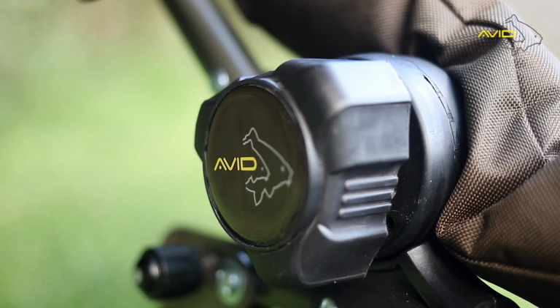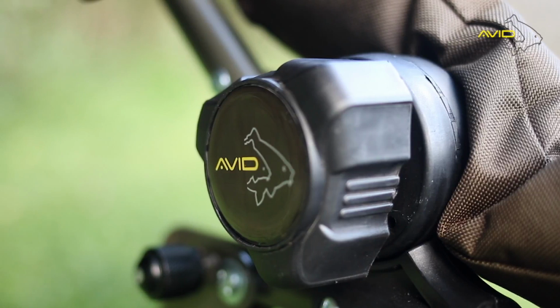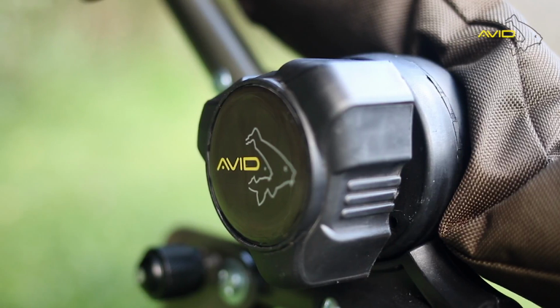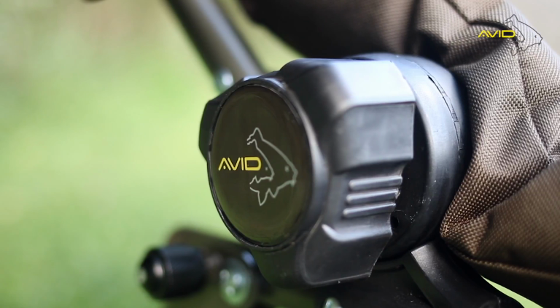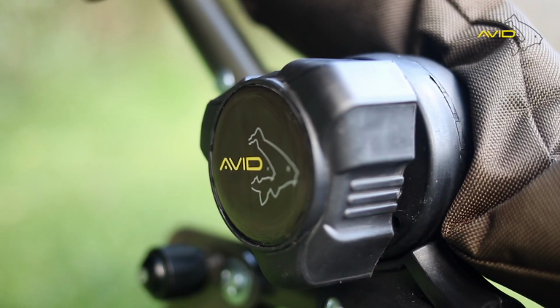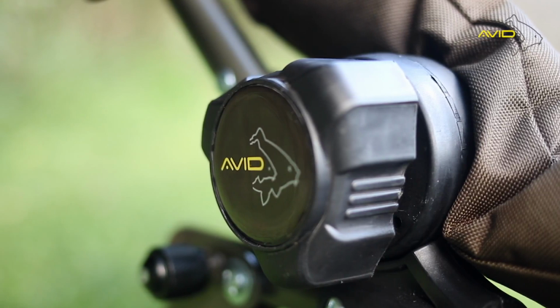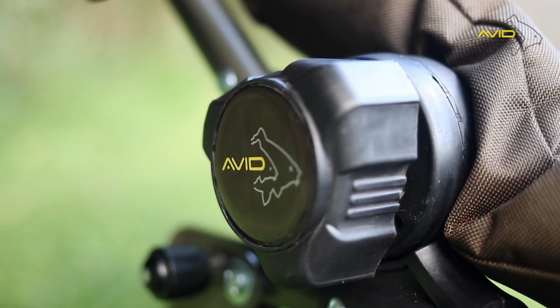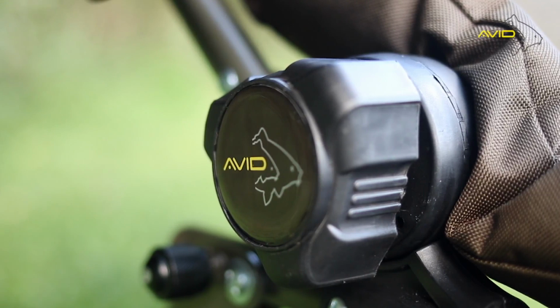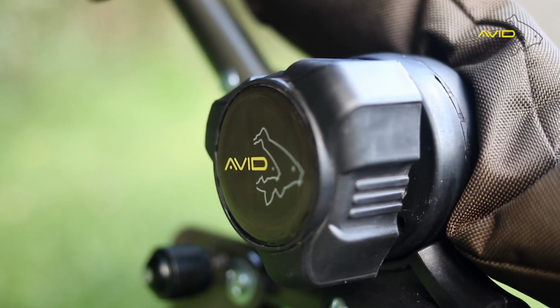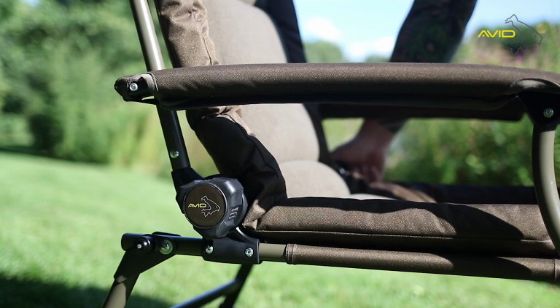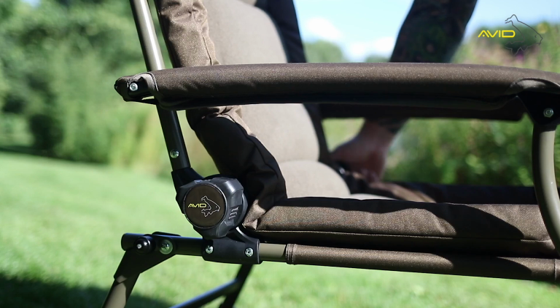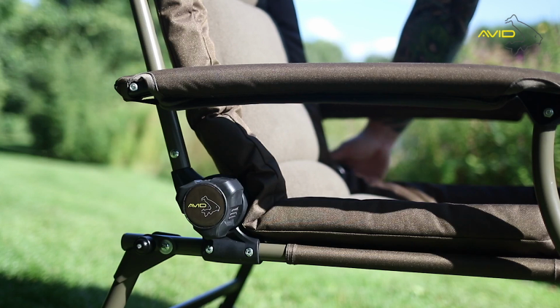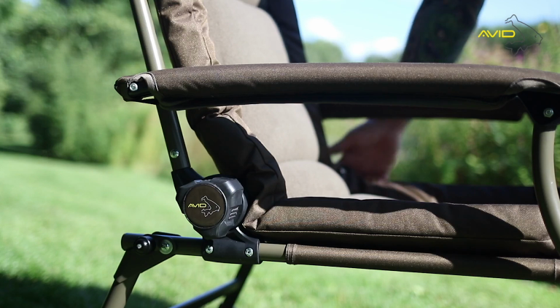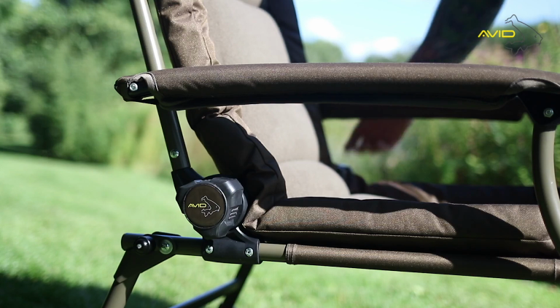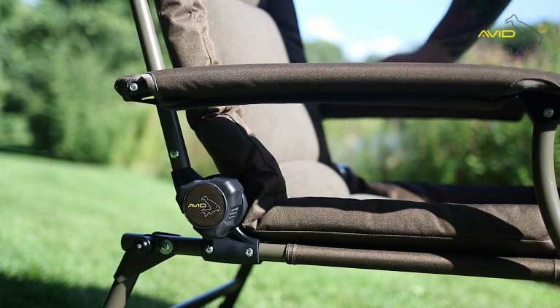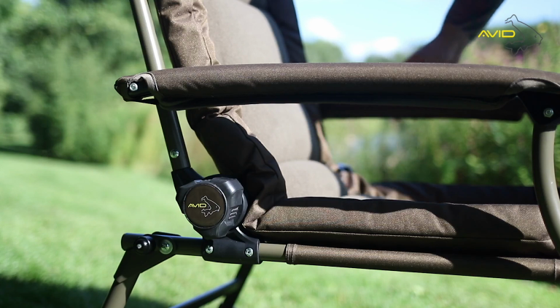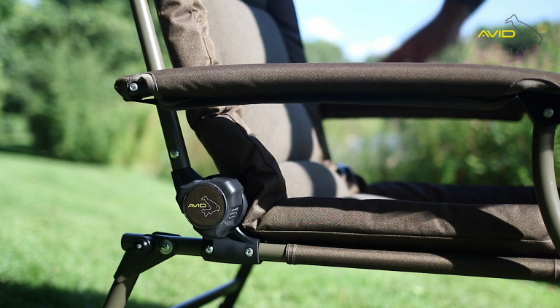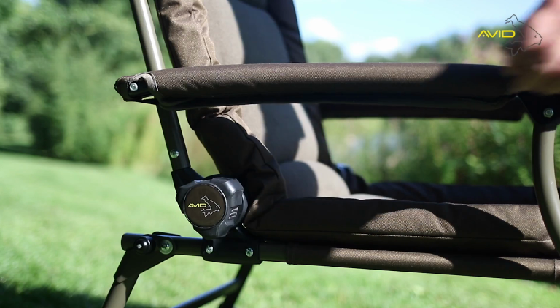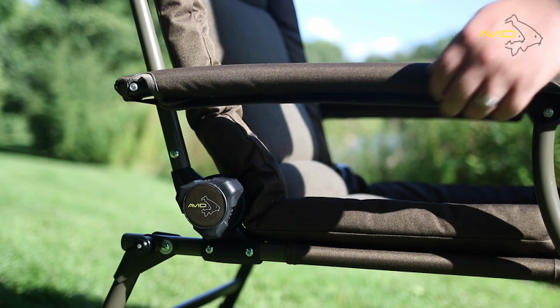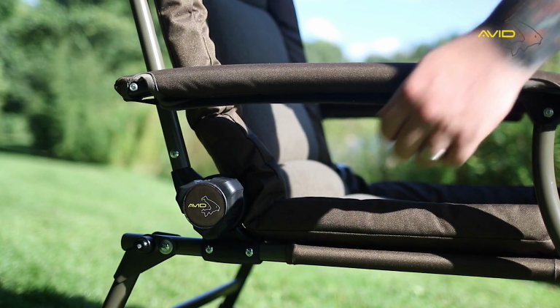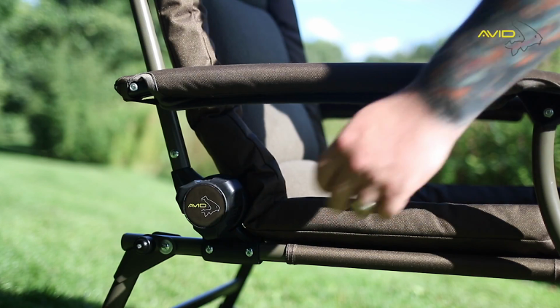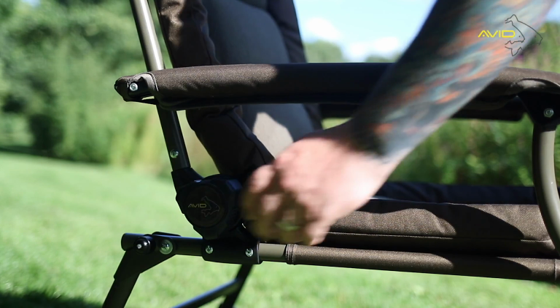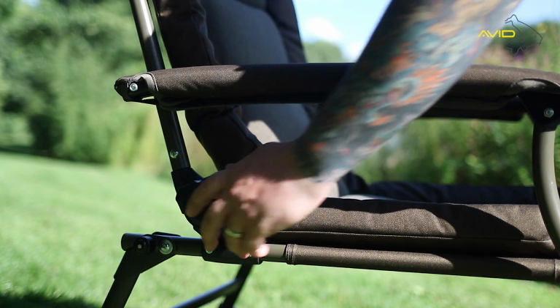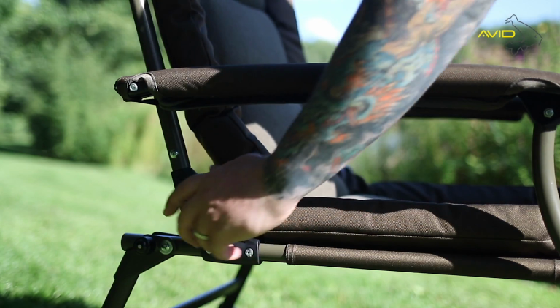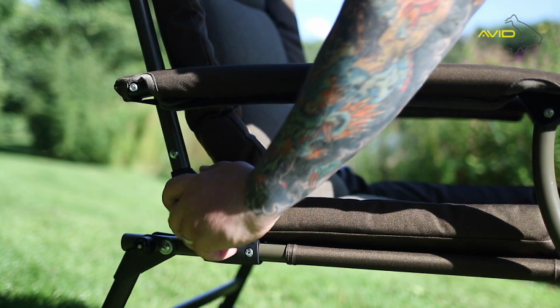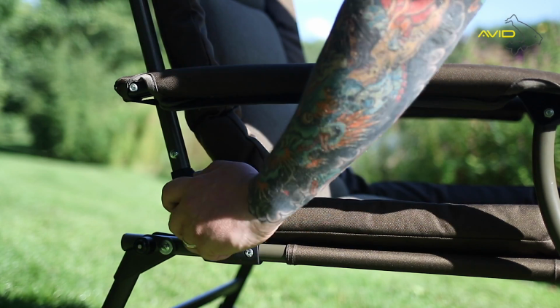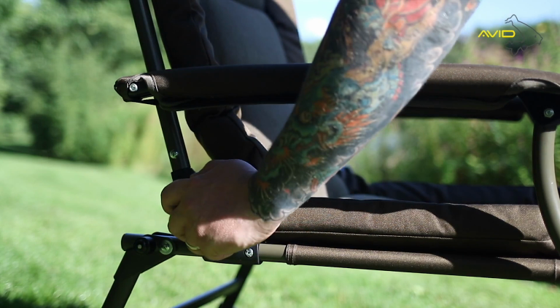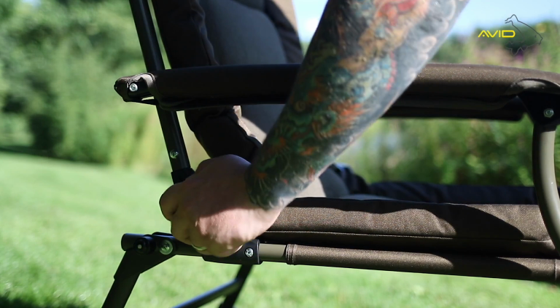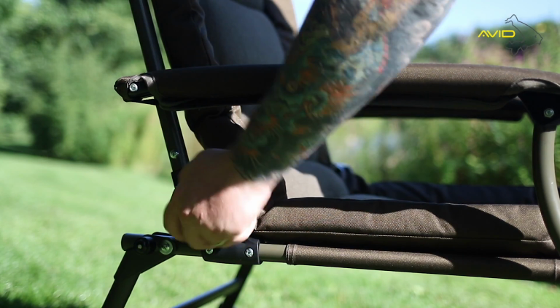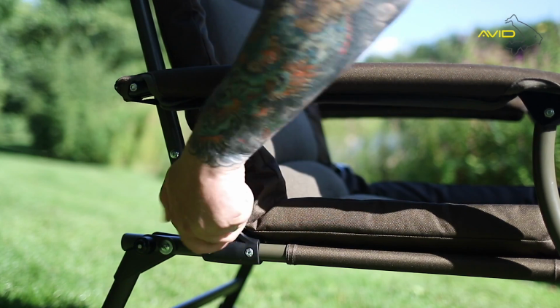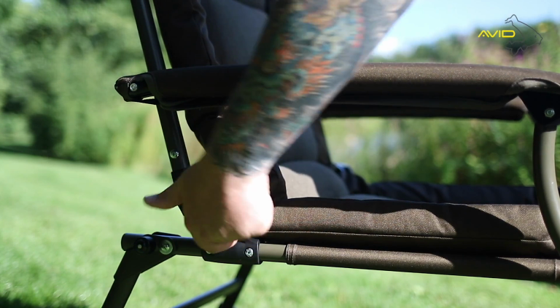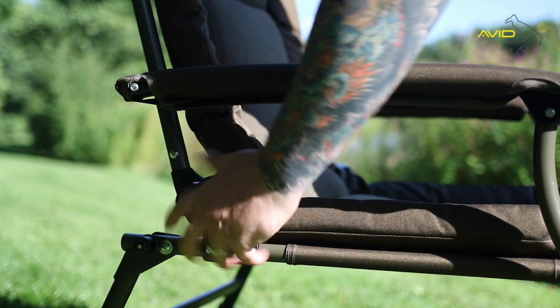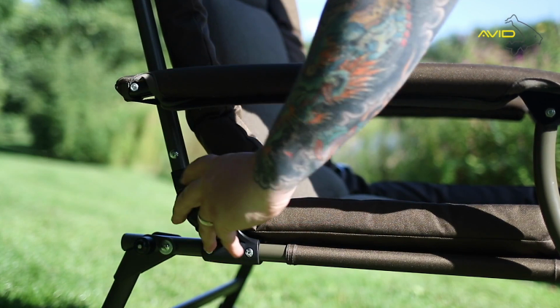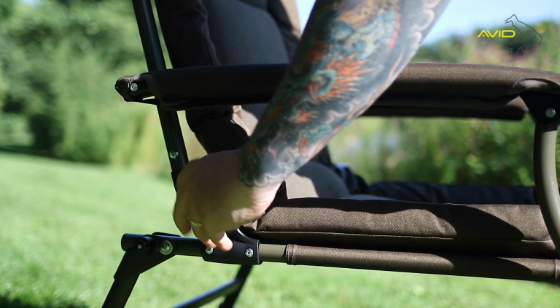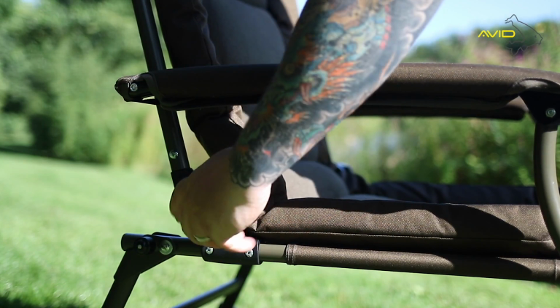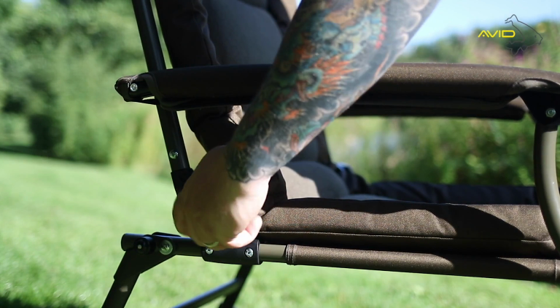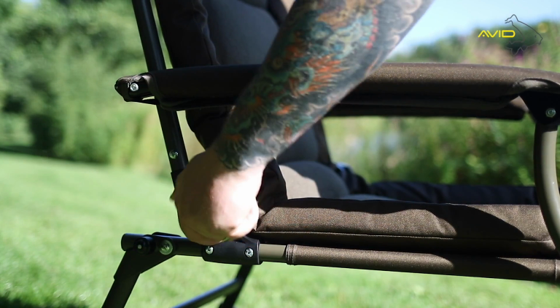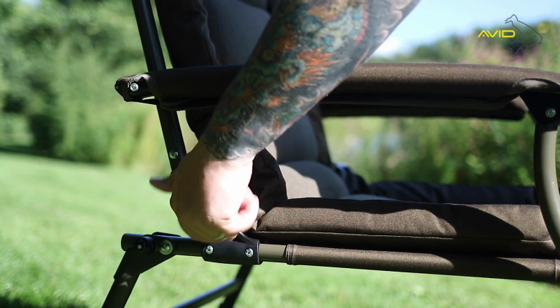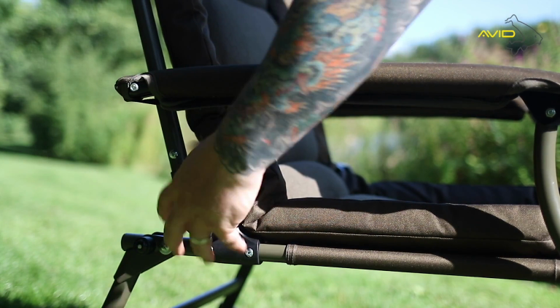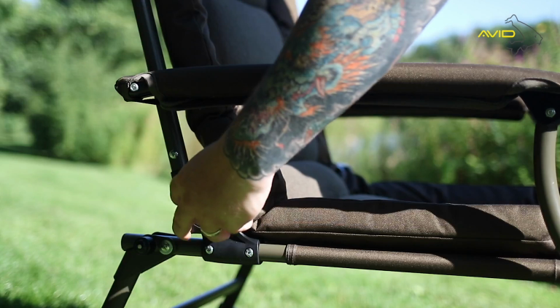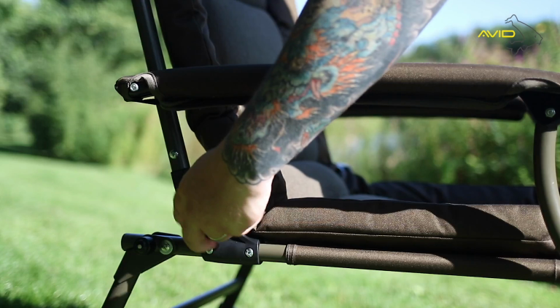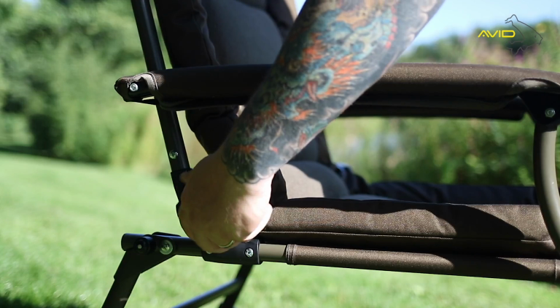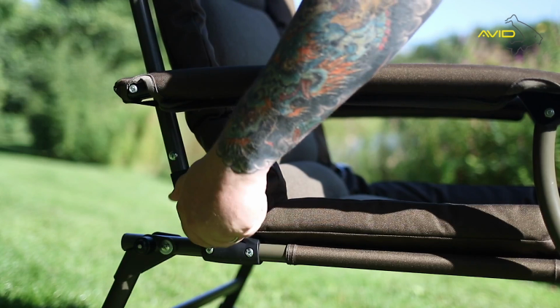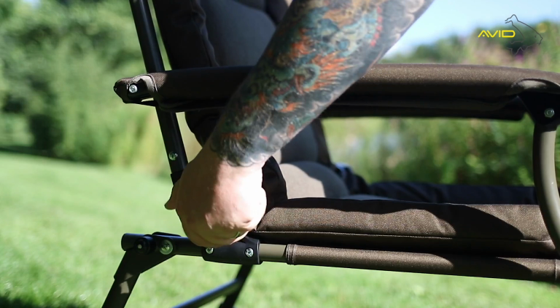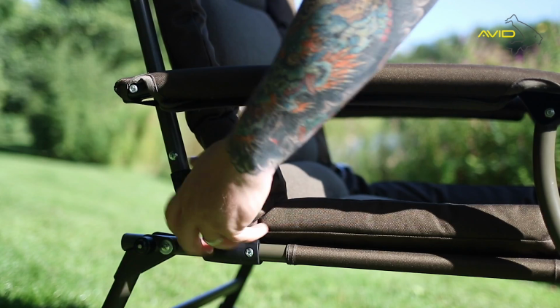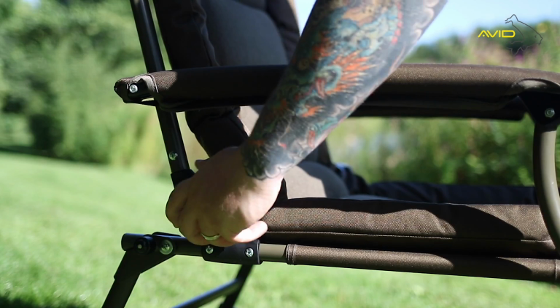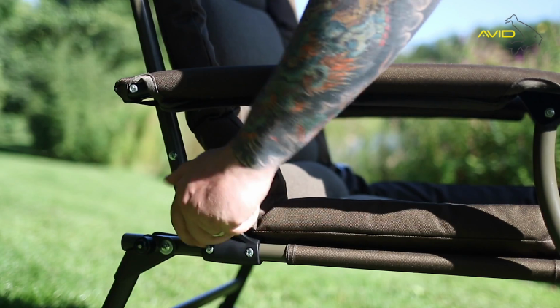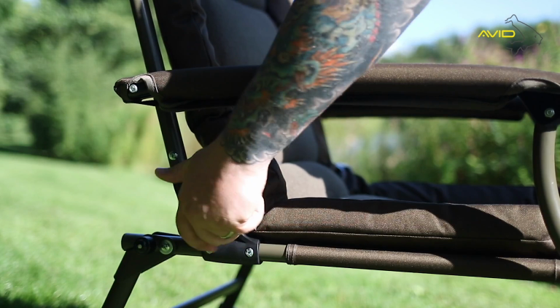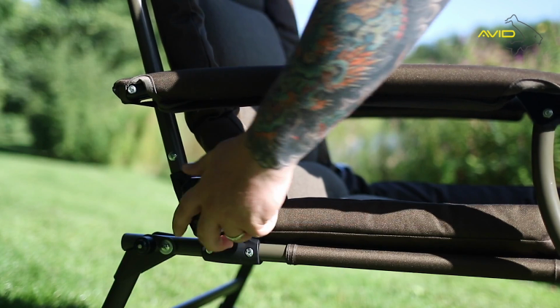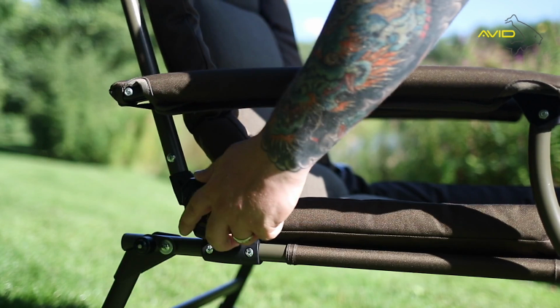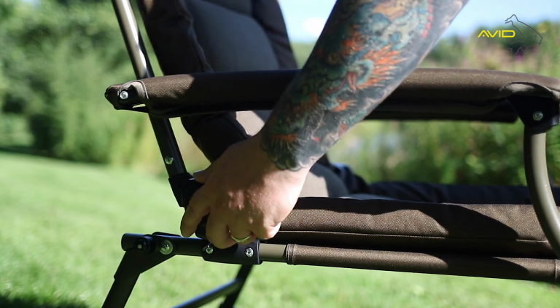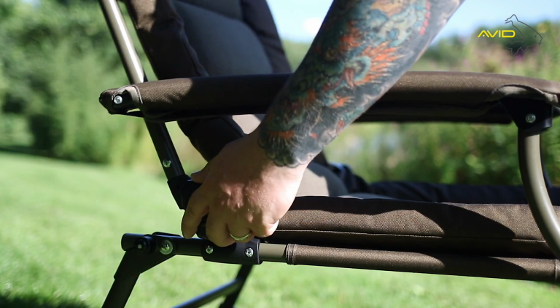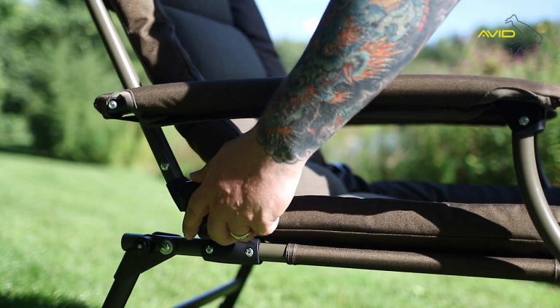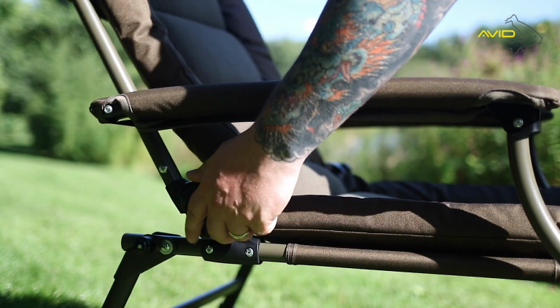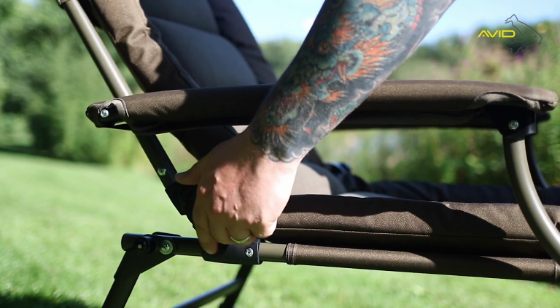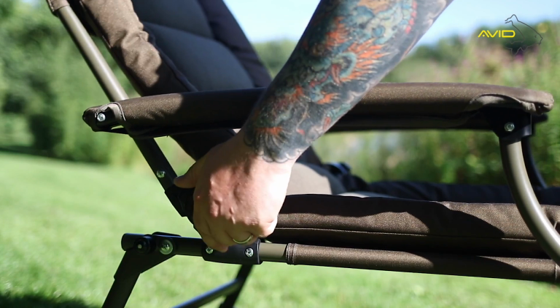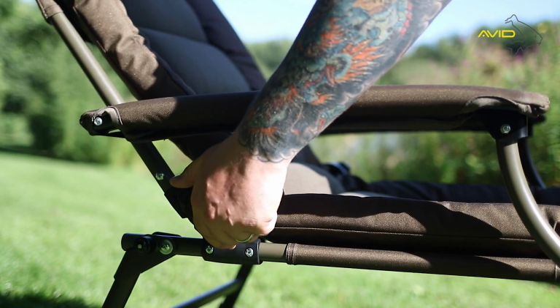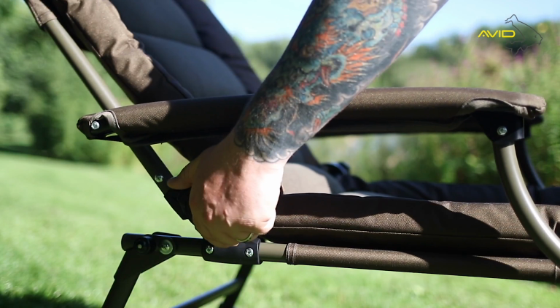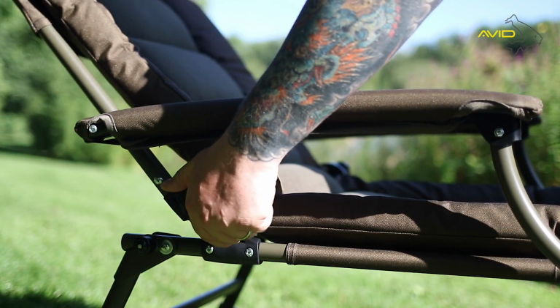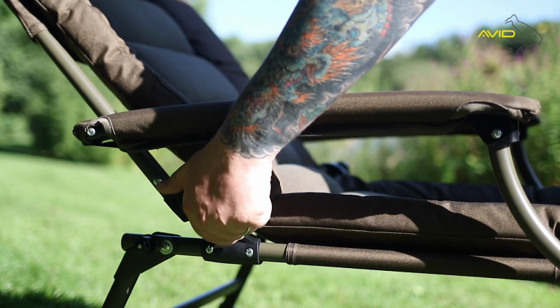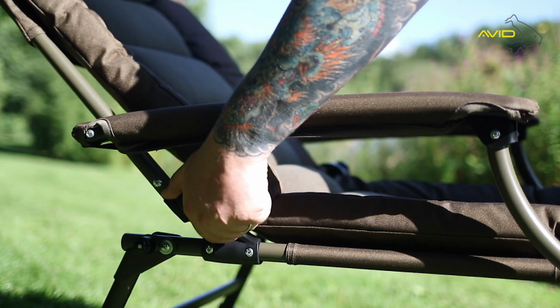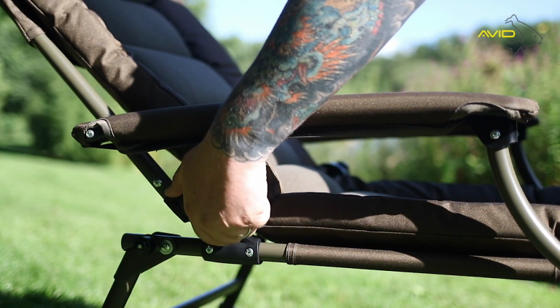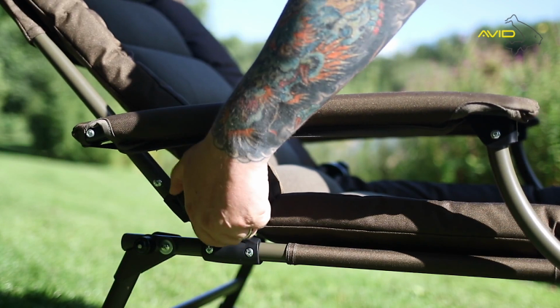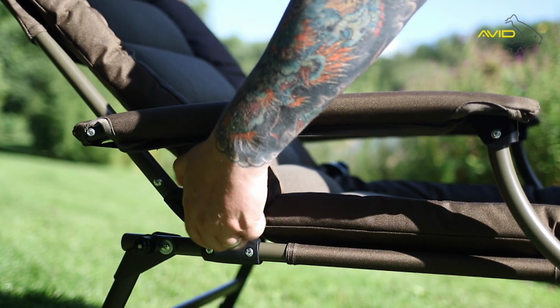The Benchmark Memory Foam Chair is also fitted with a multi-point reclining system, which allows you to adjust the chair to your perfect position.